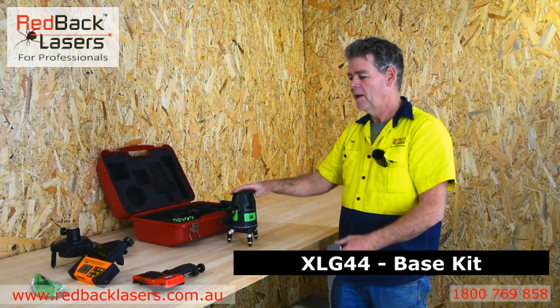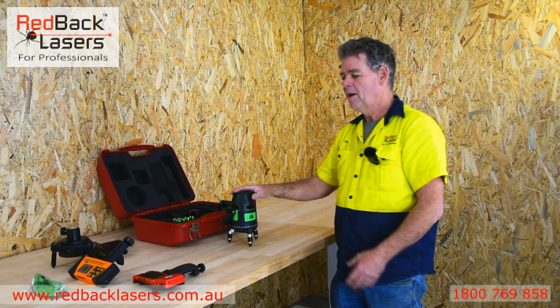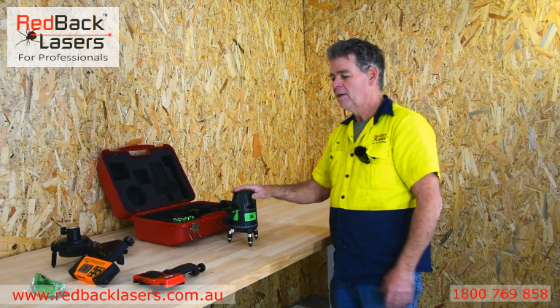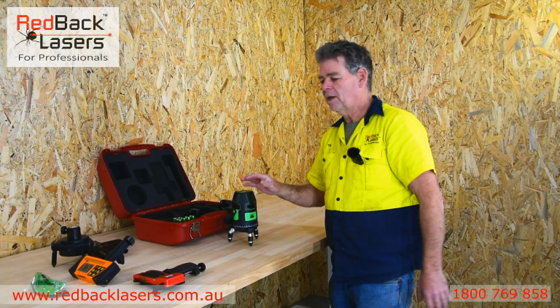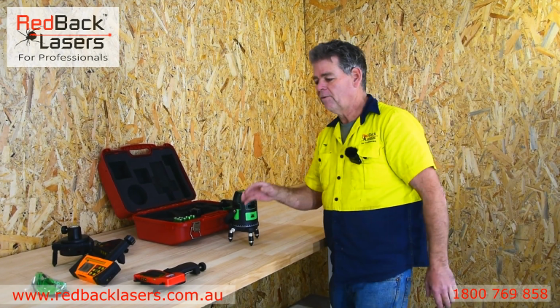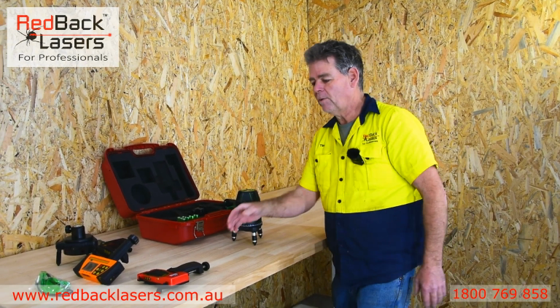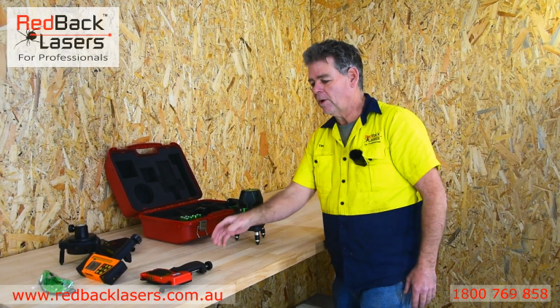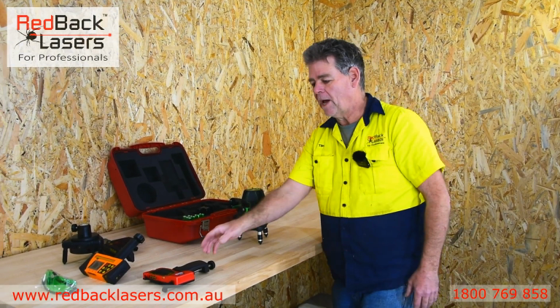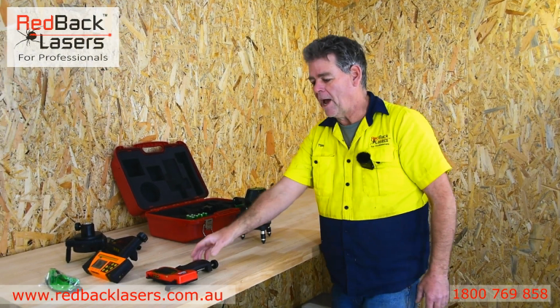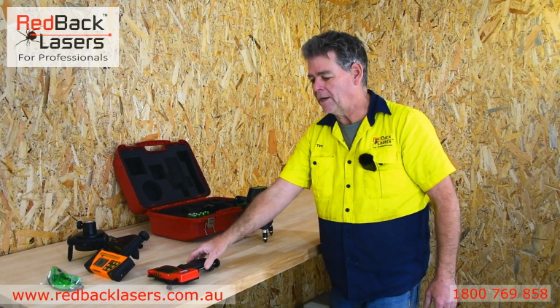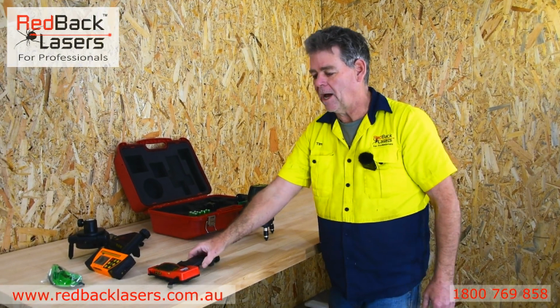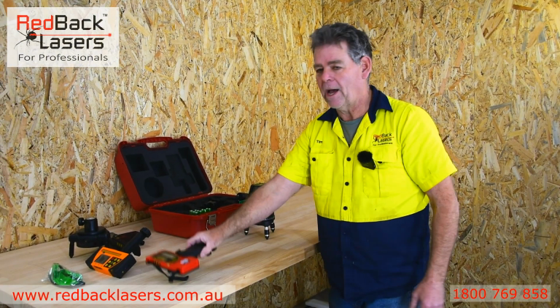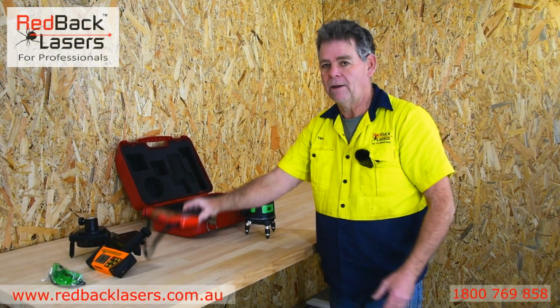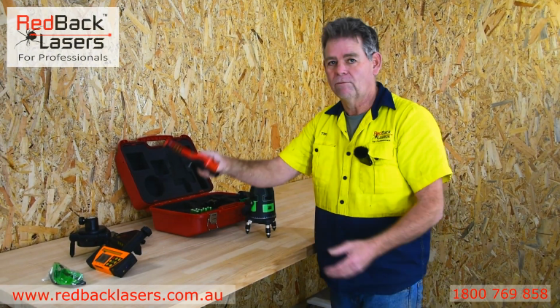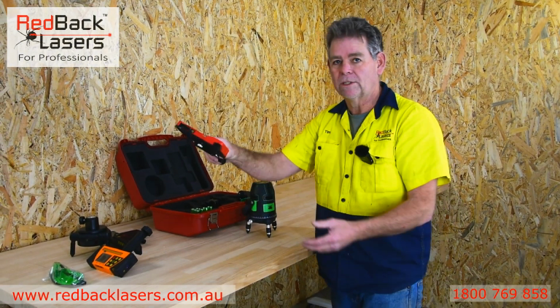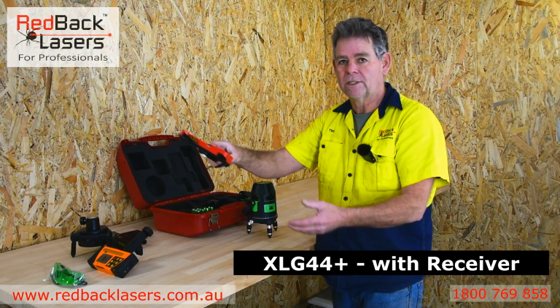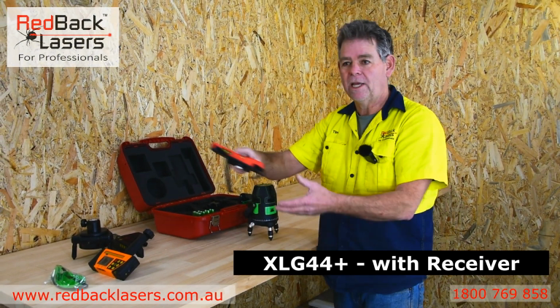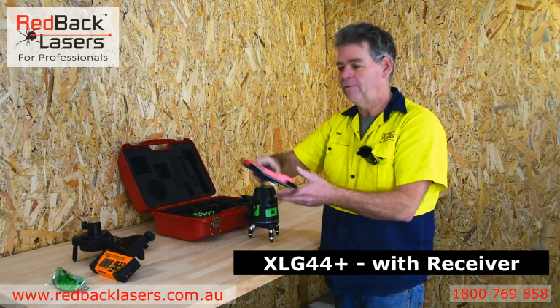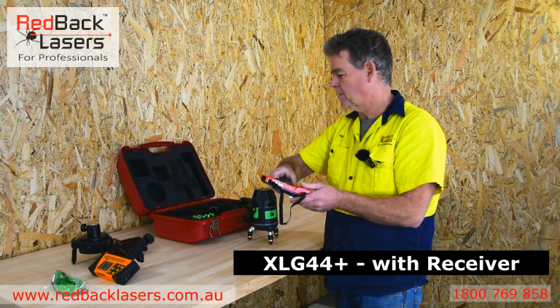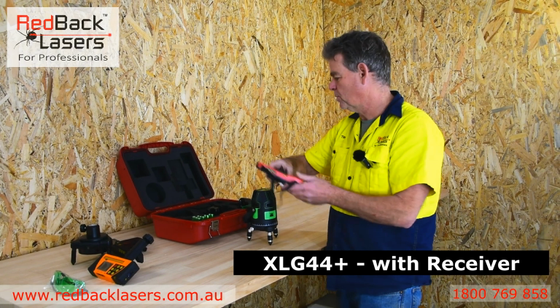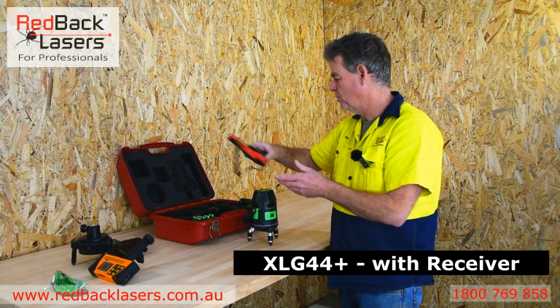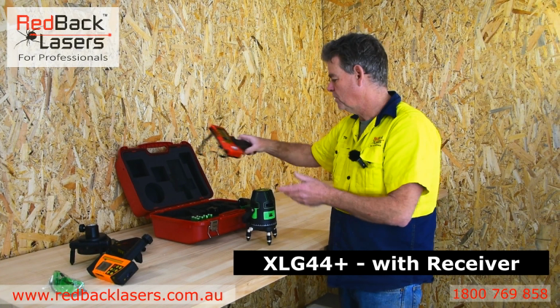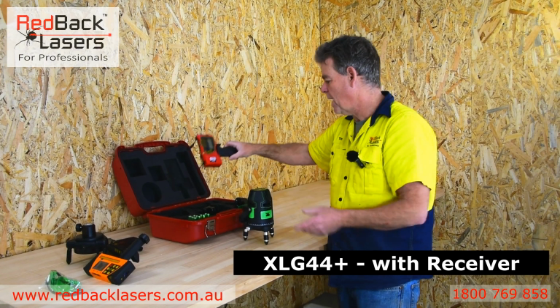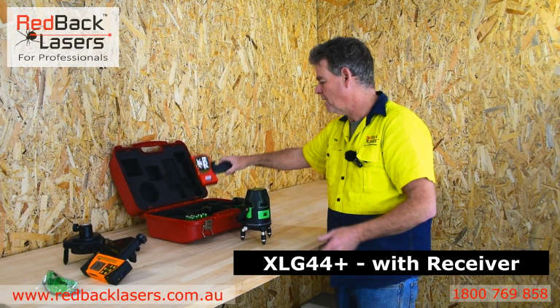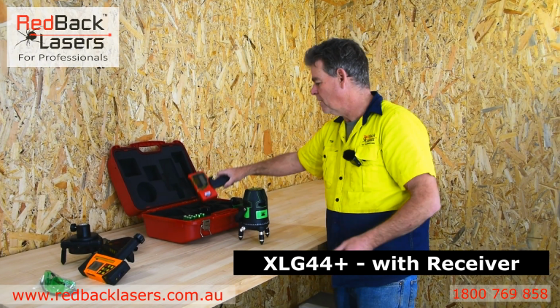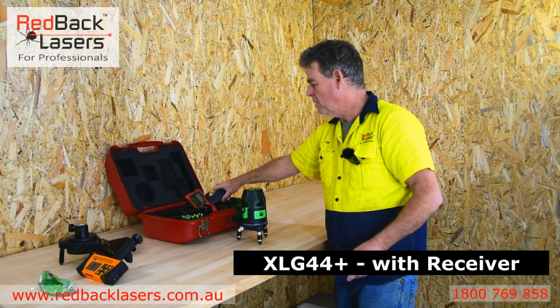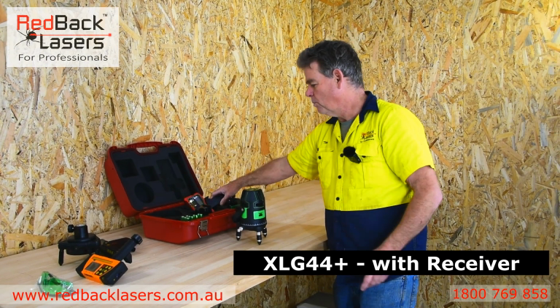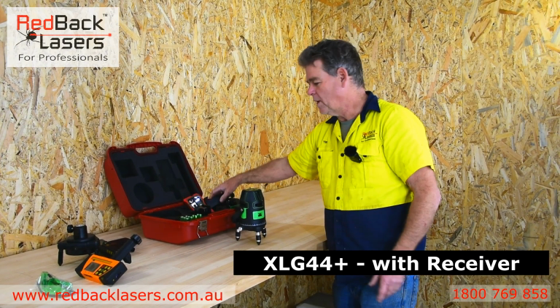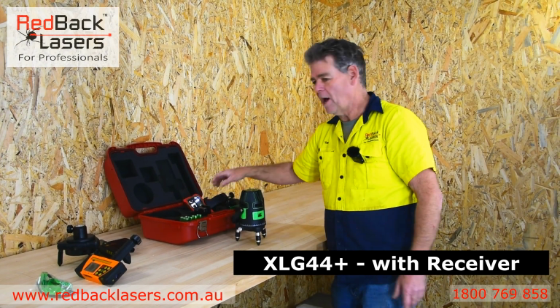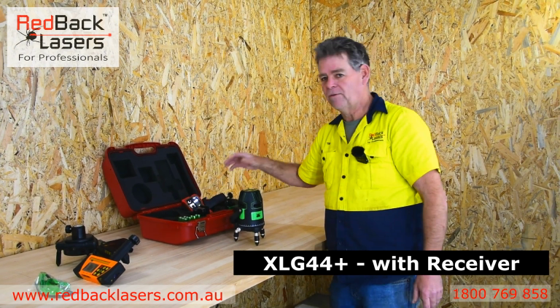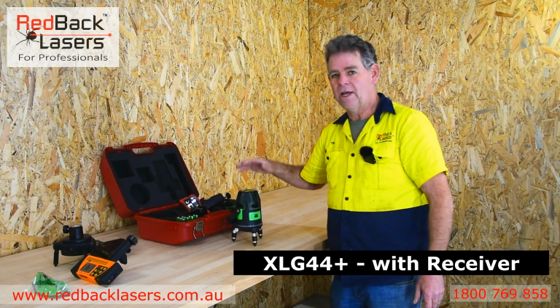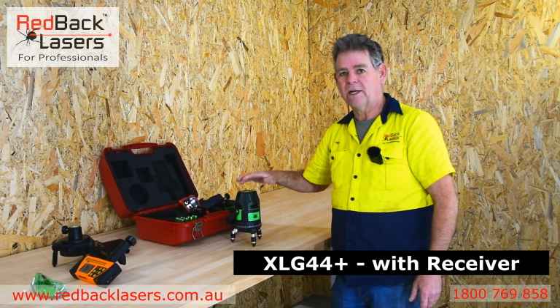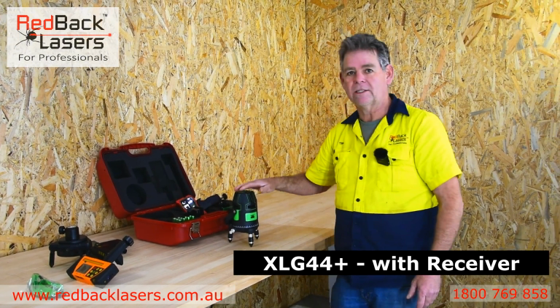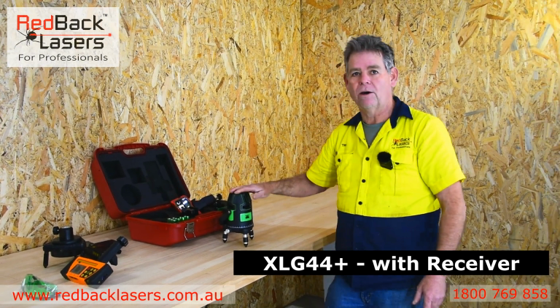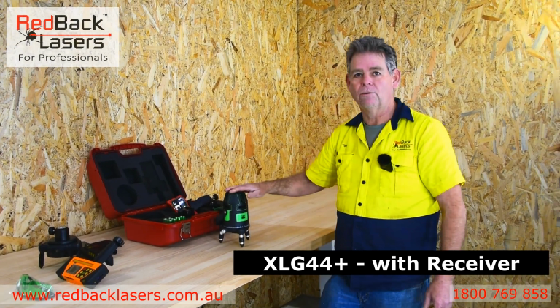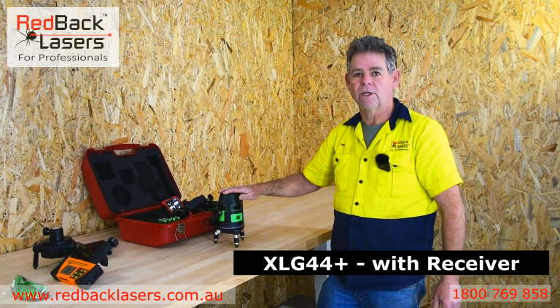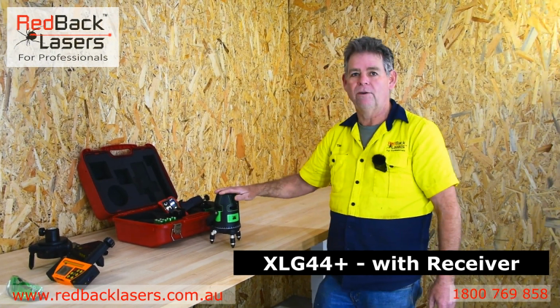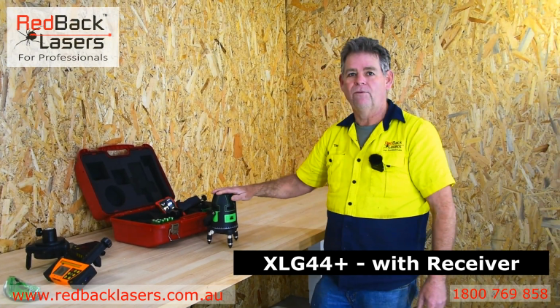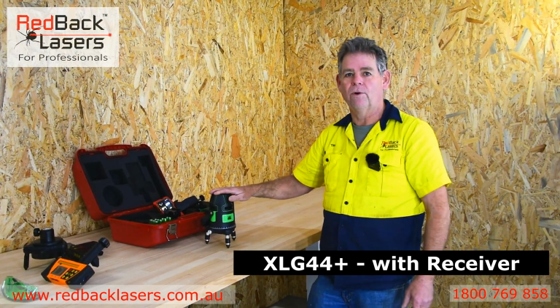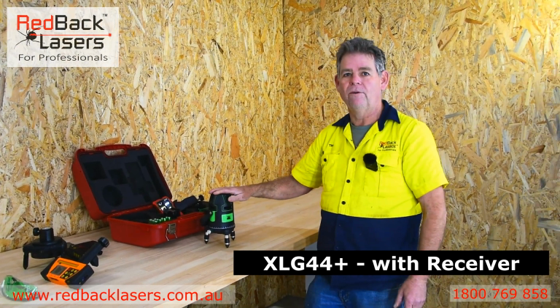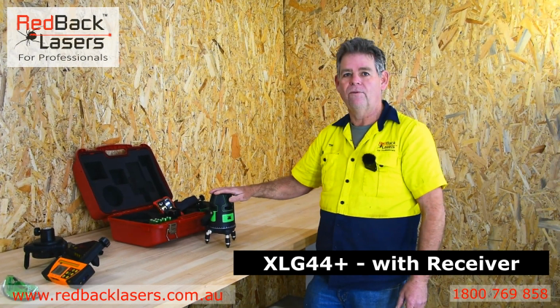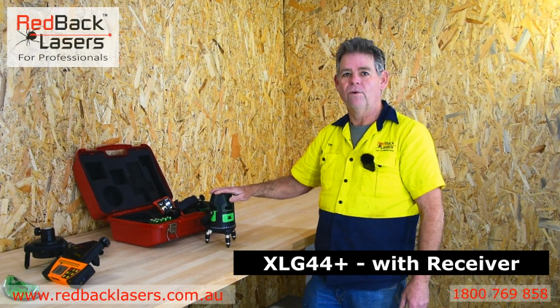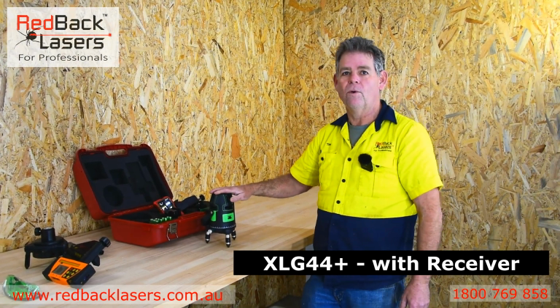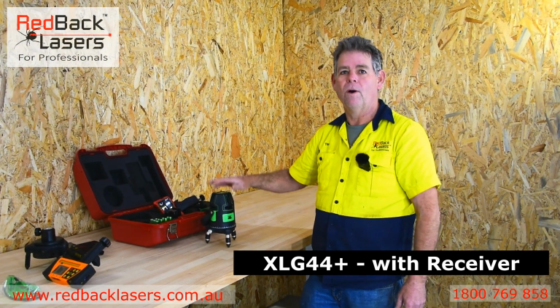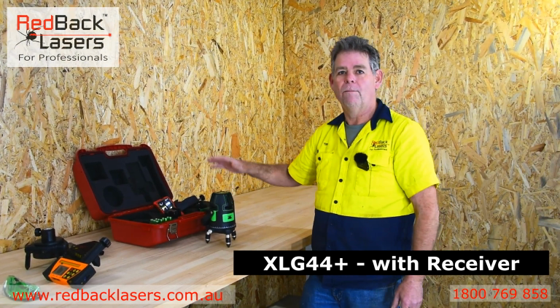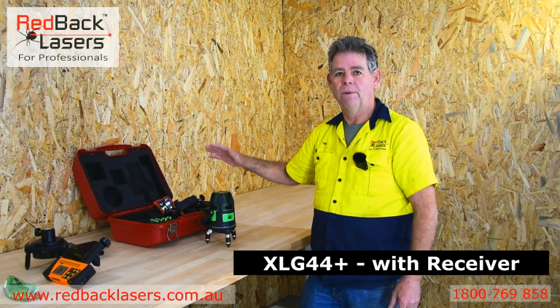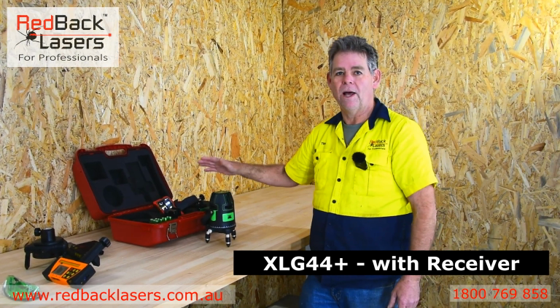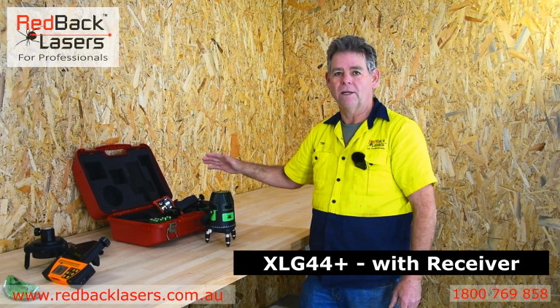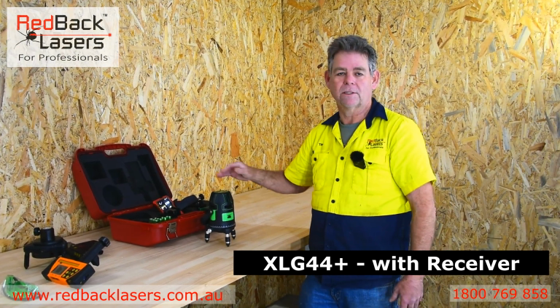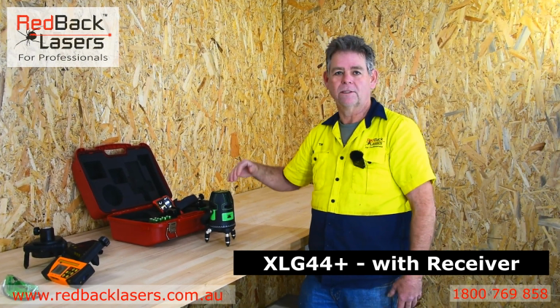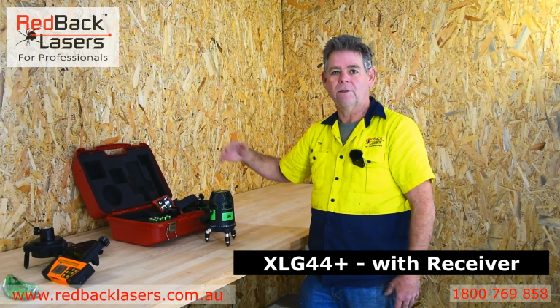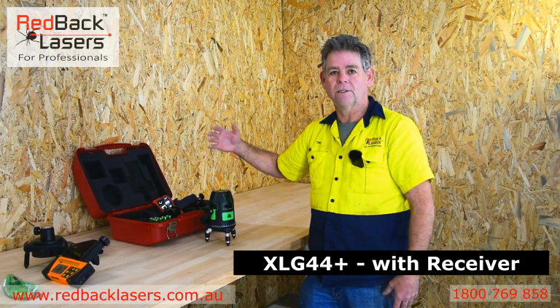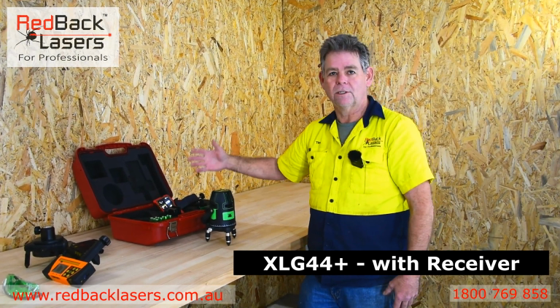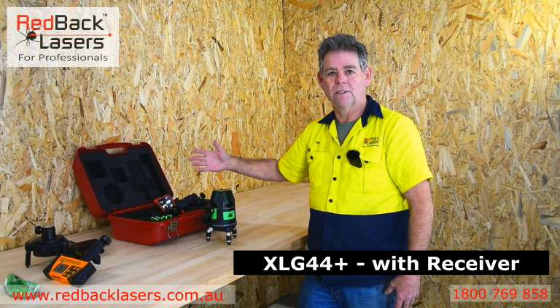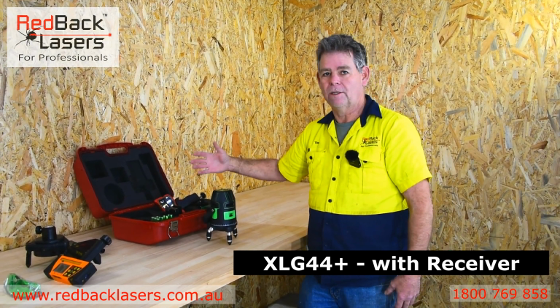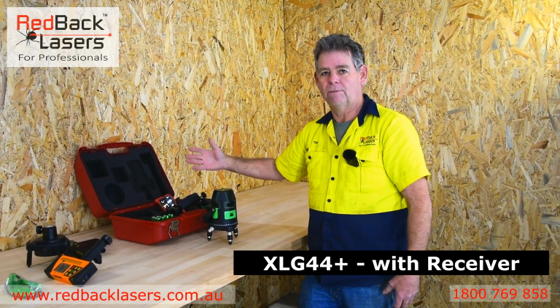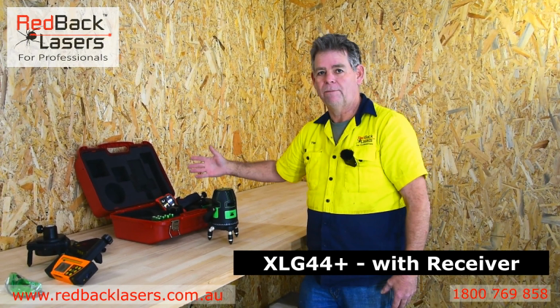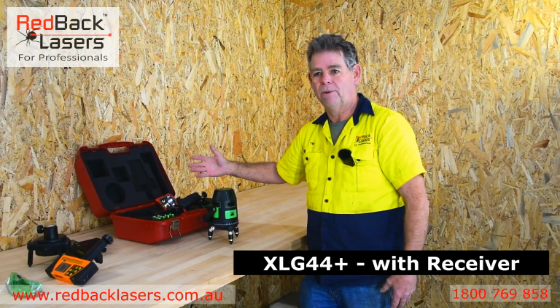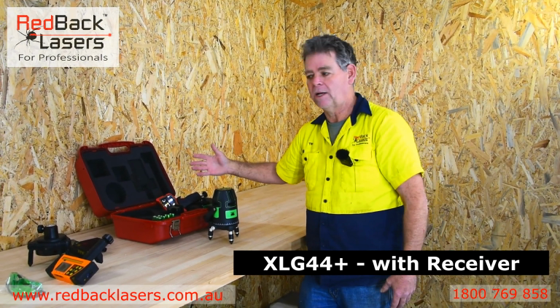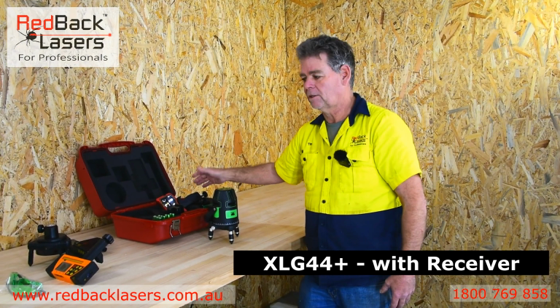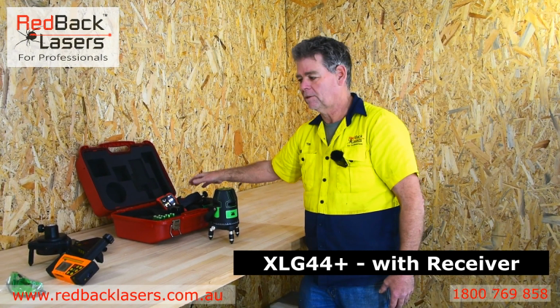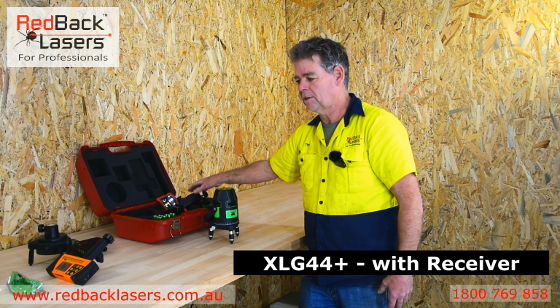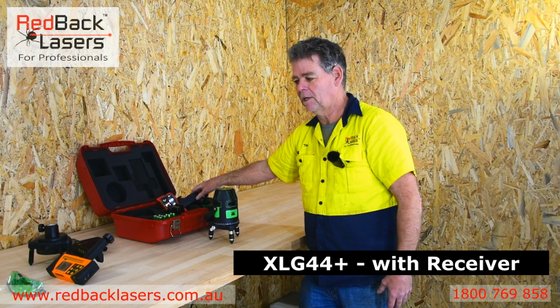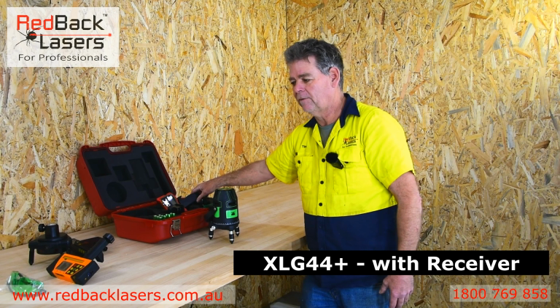Then if we want to add a receiver to that, we have the XLG44 Plus — so it's simply plus a receiver.